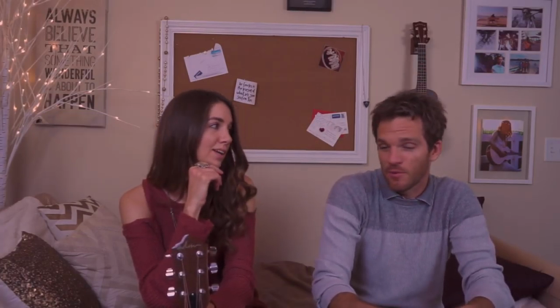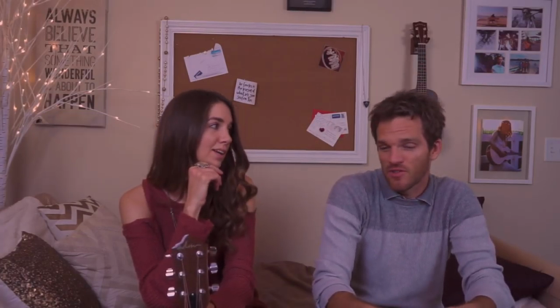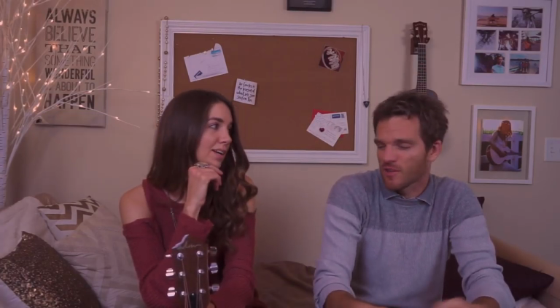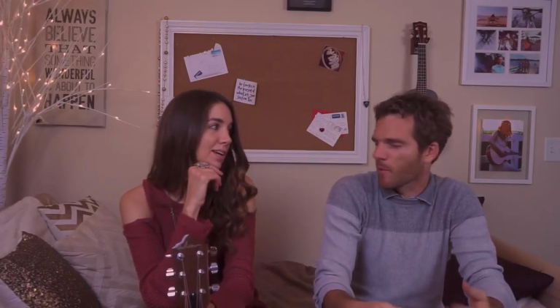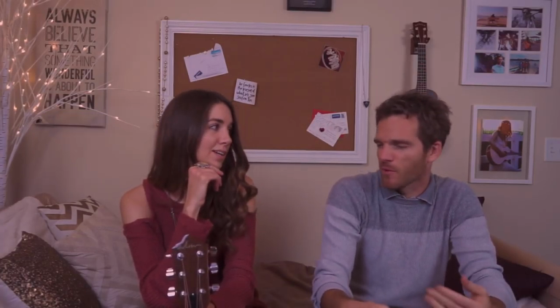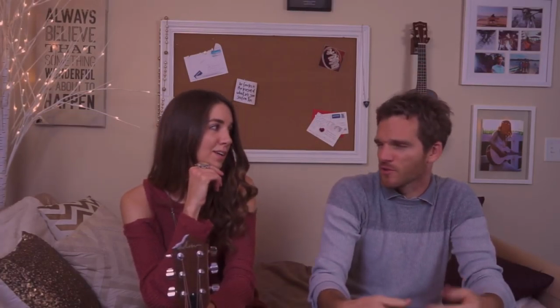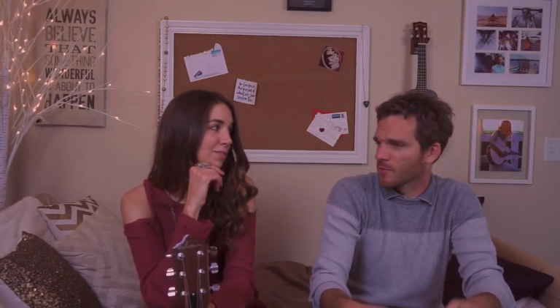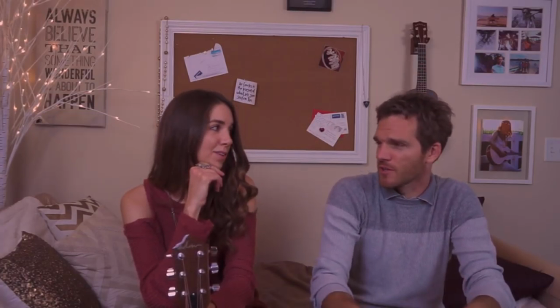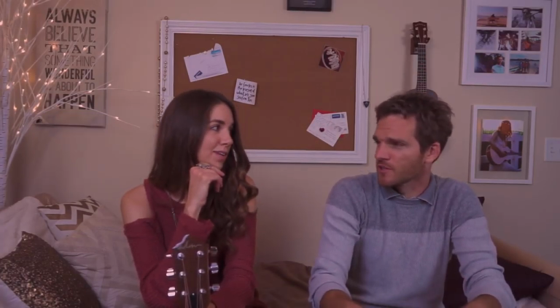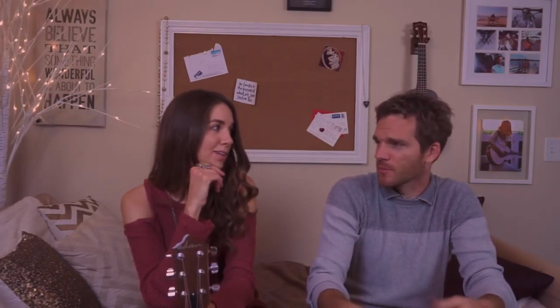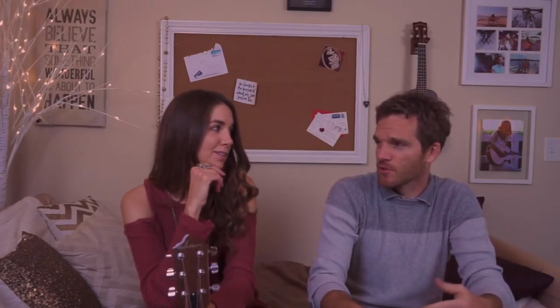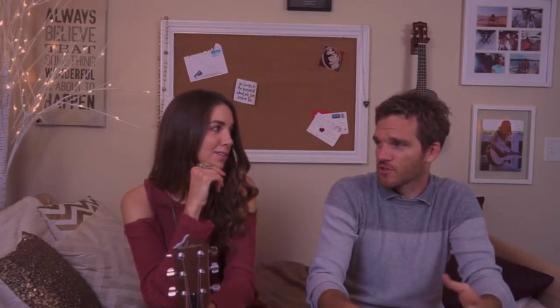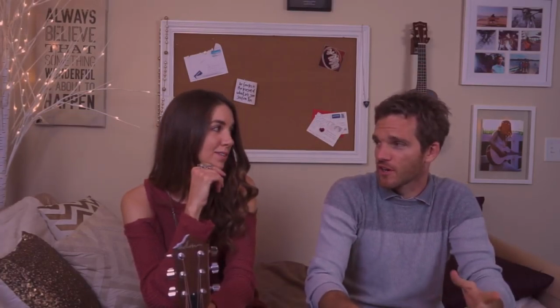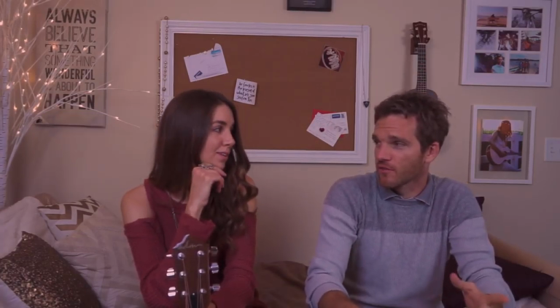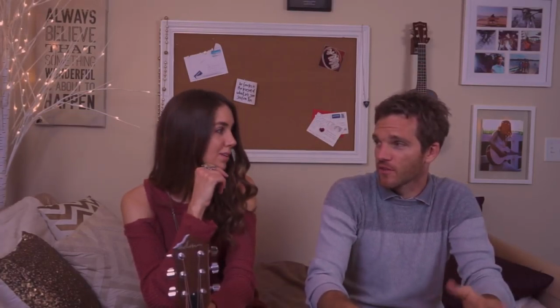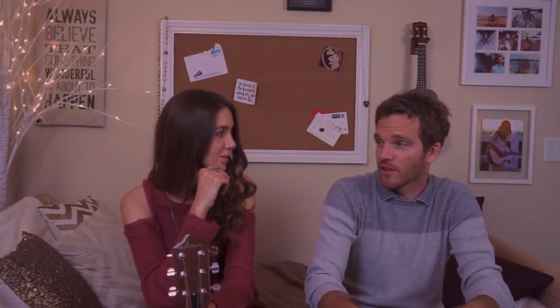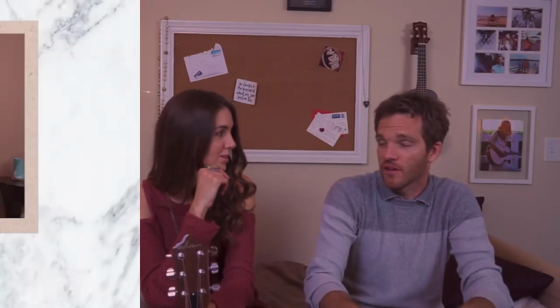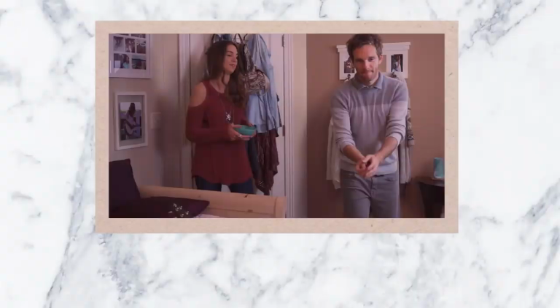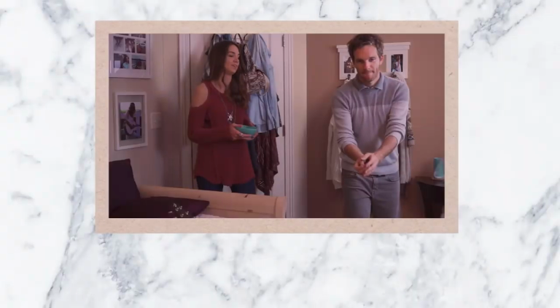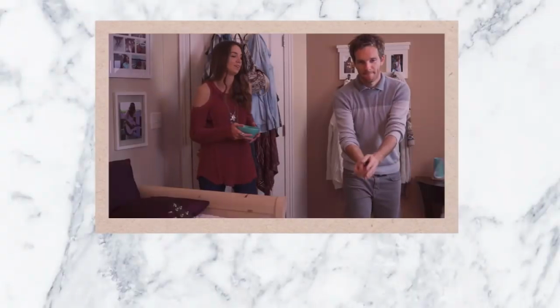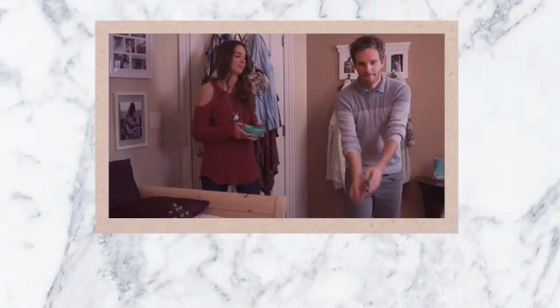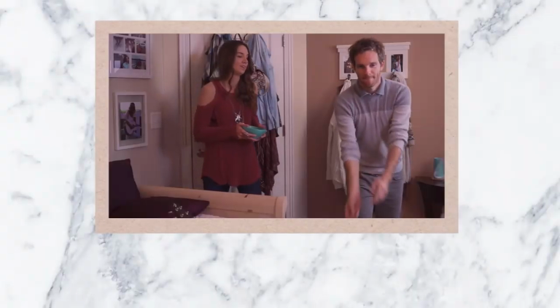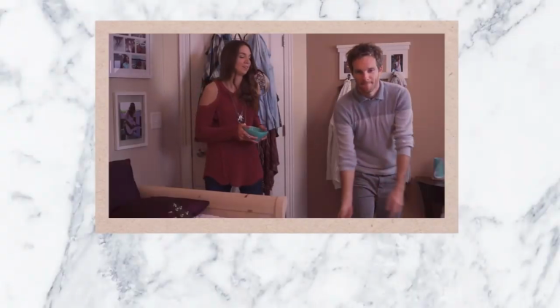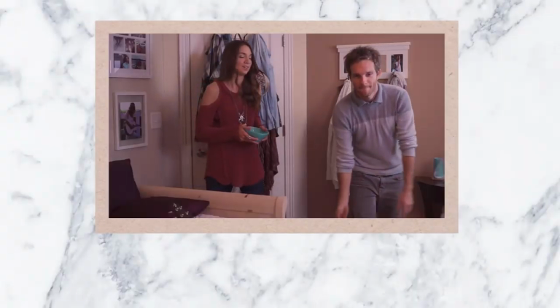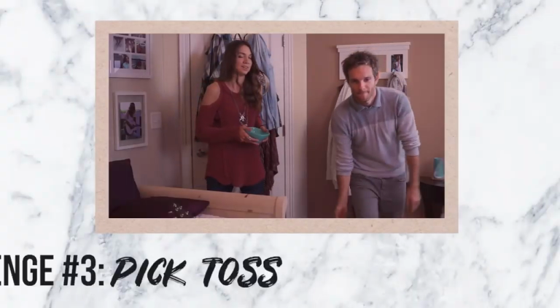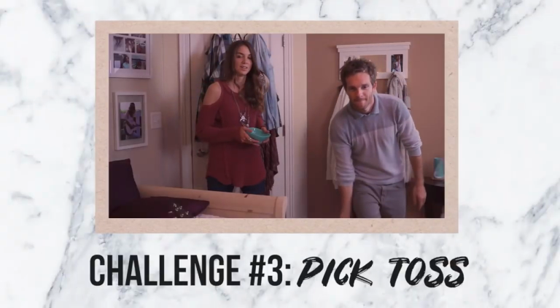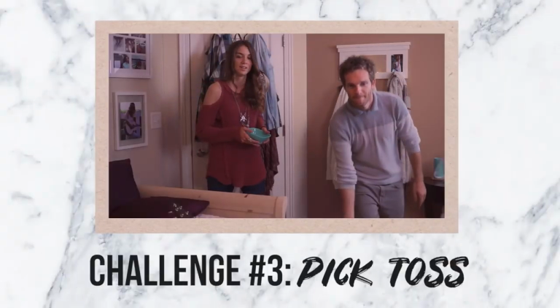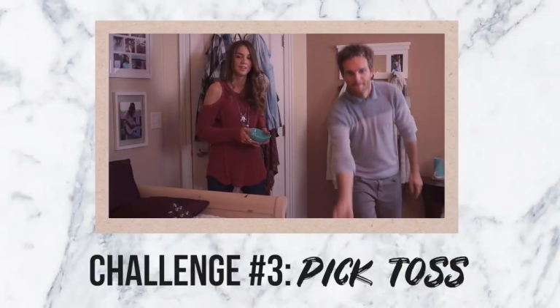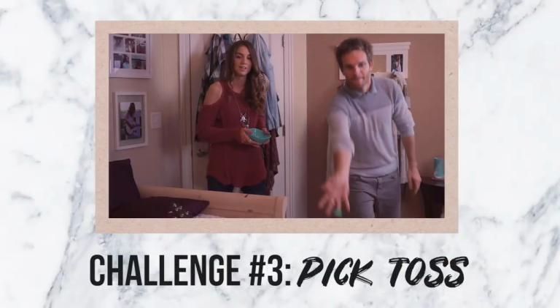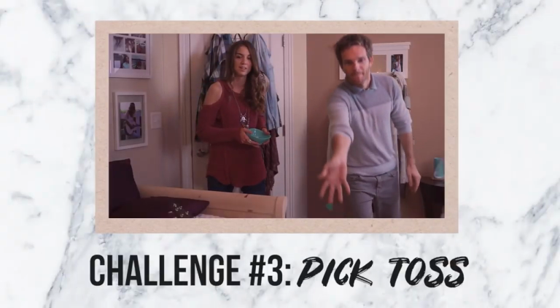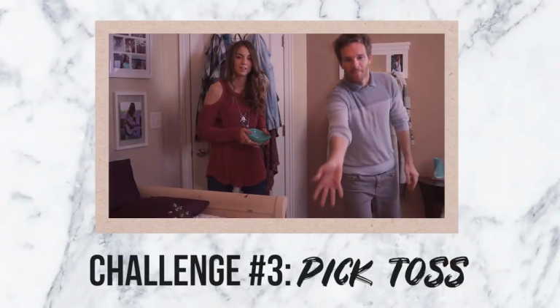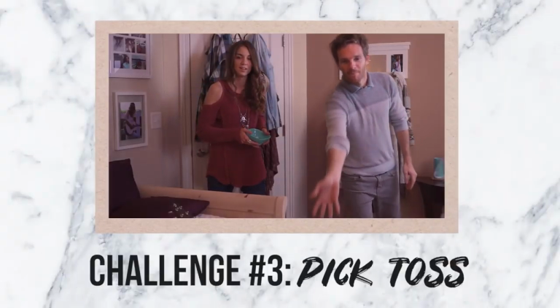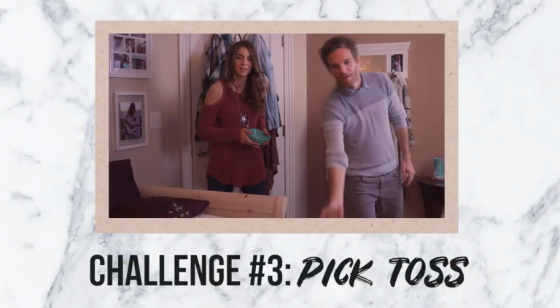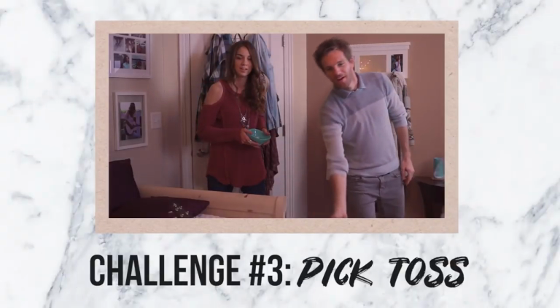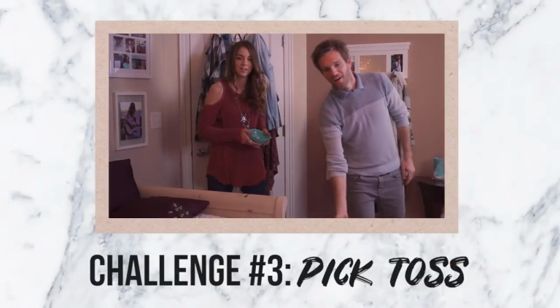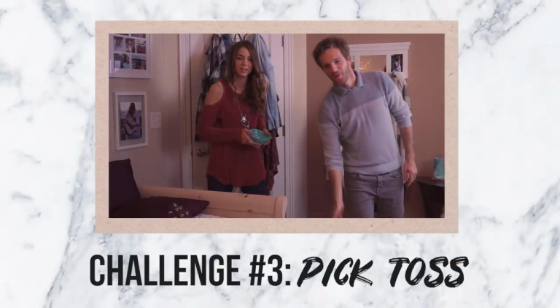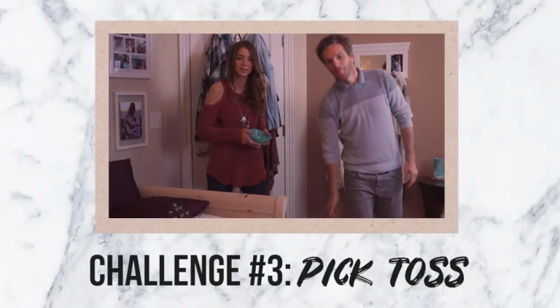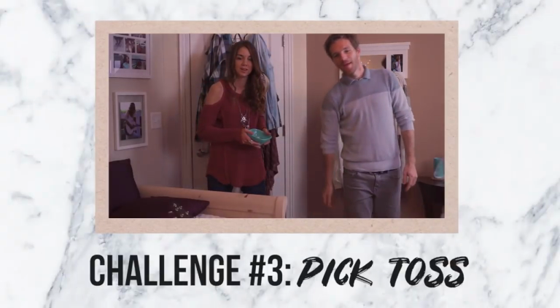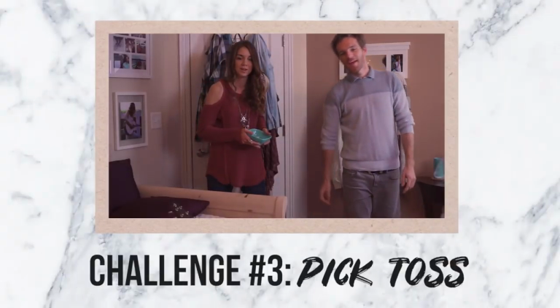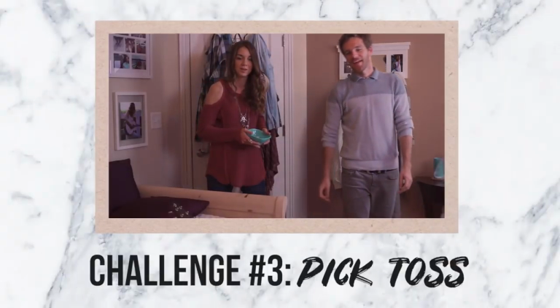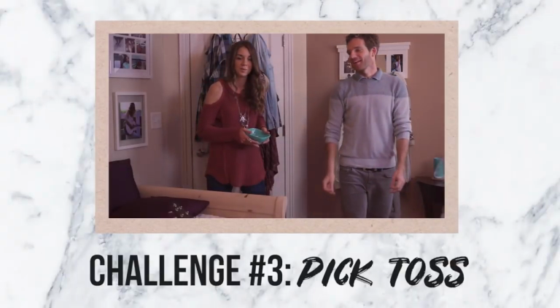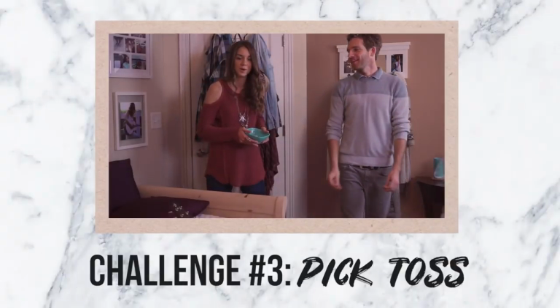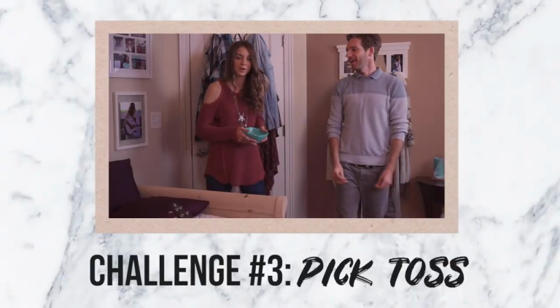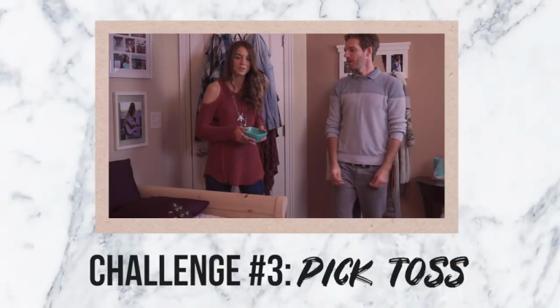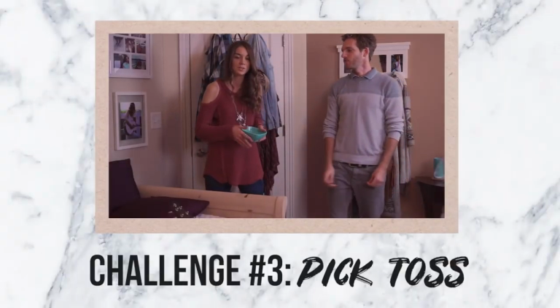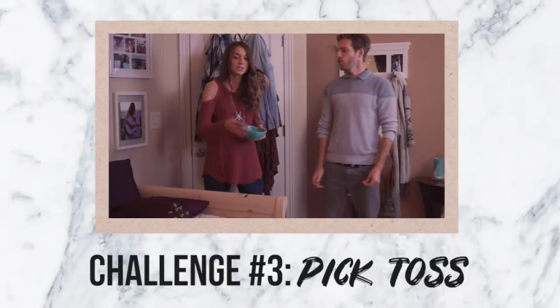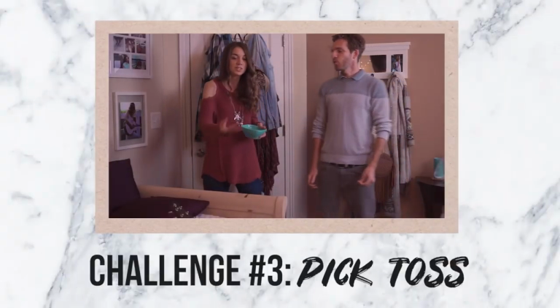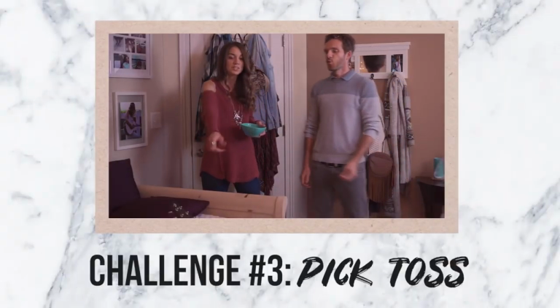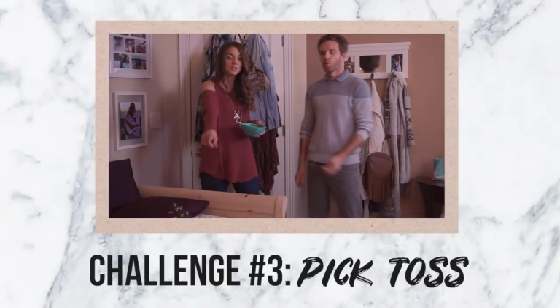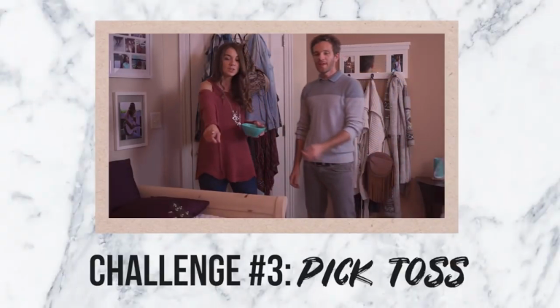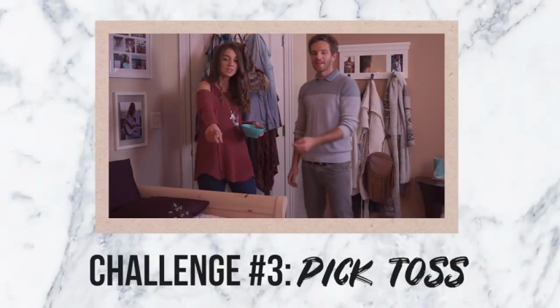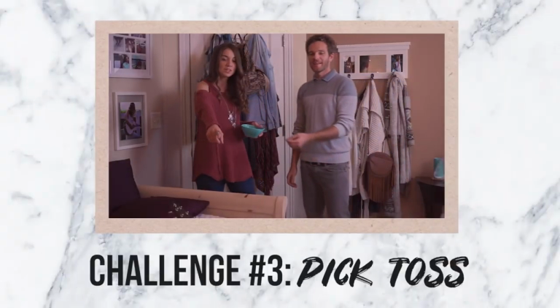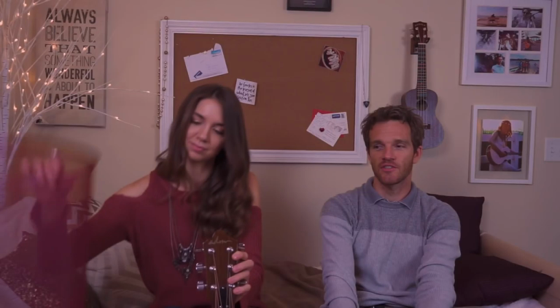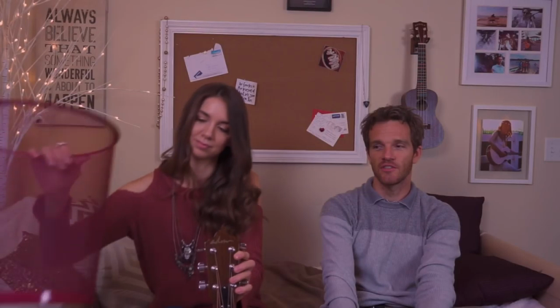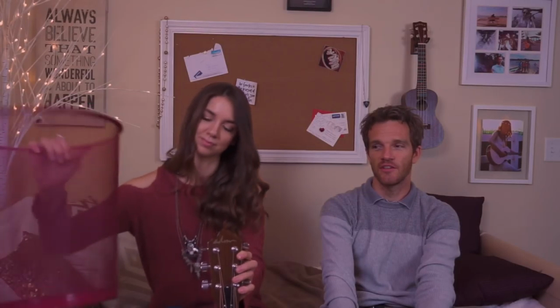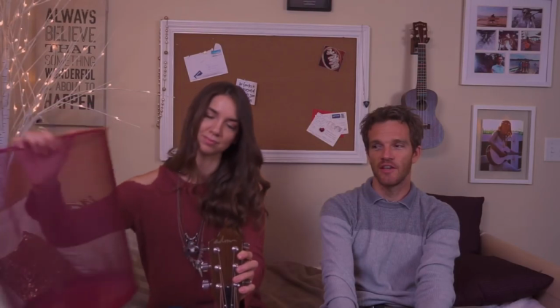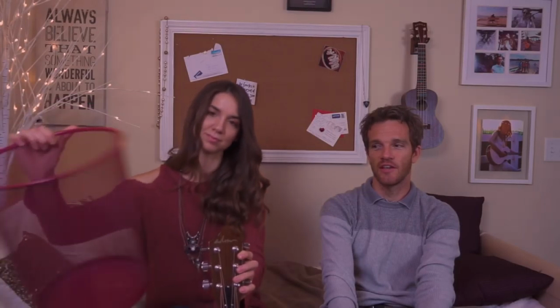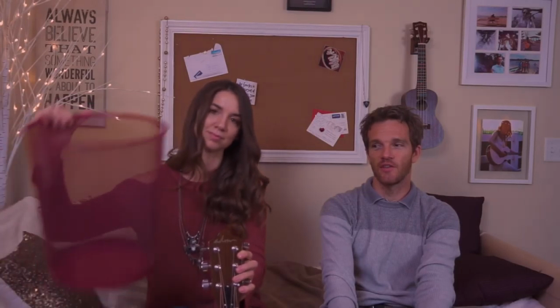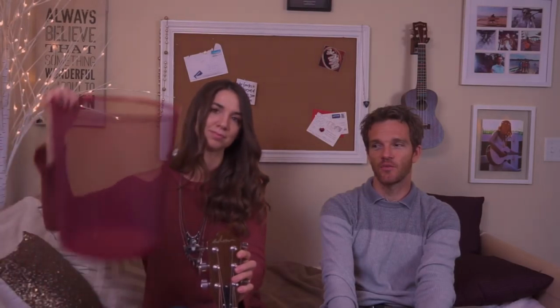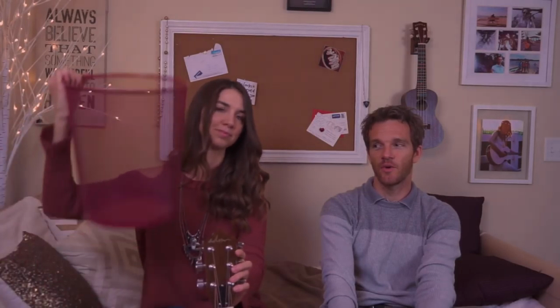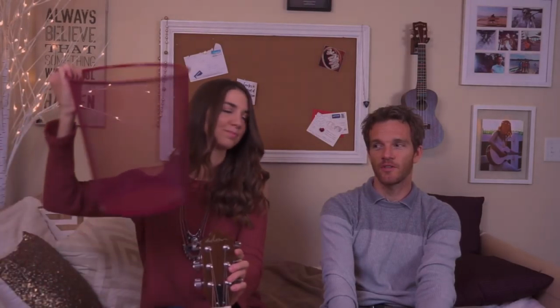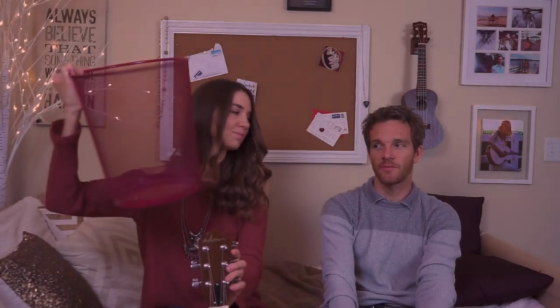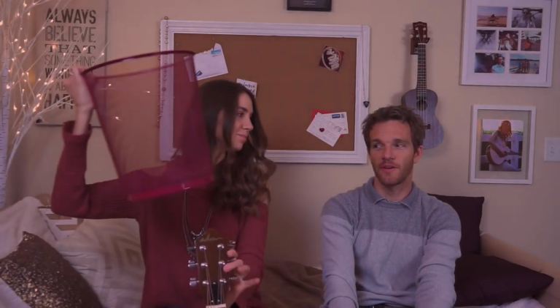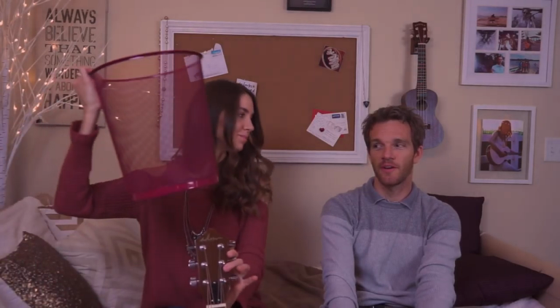I put this on my face, I put this on everything. And then the third one: we're gonna be throwing best-of-ten picks into the waste bin.